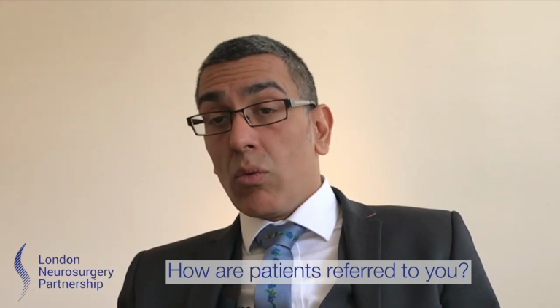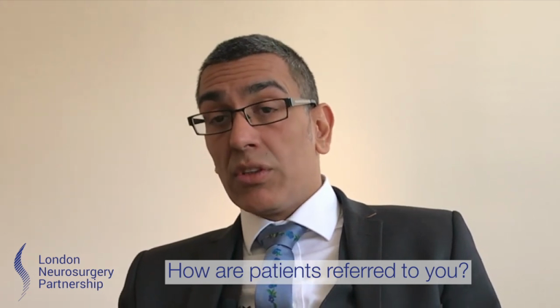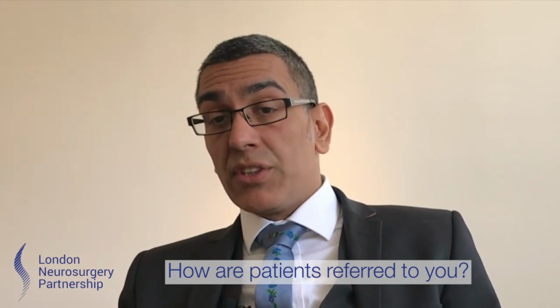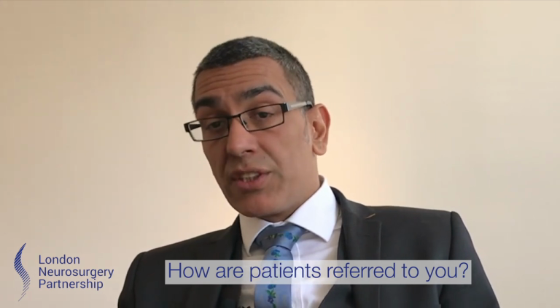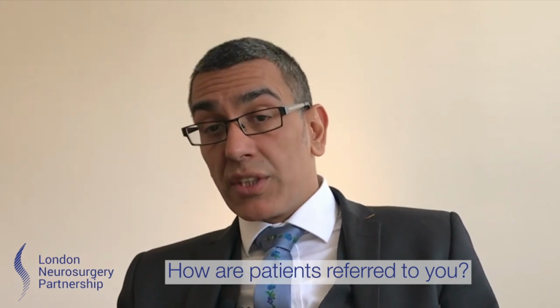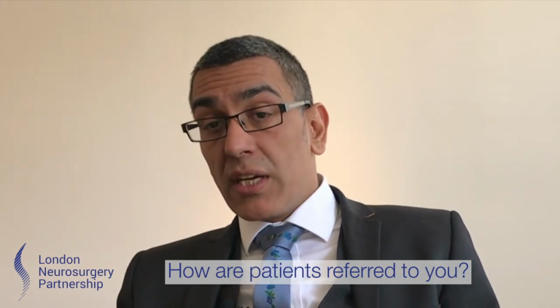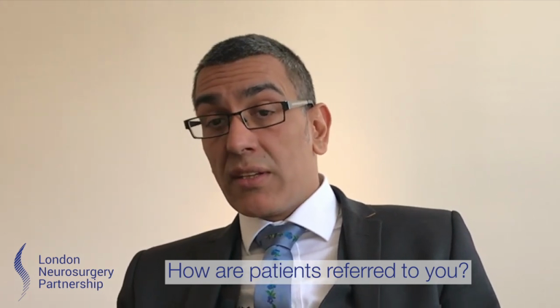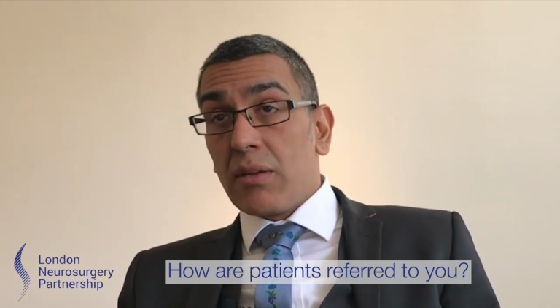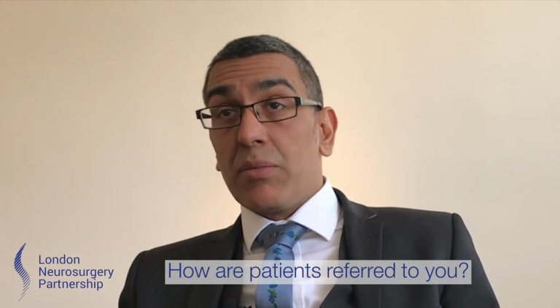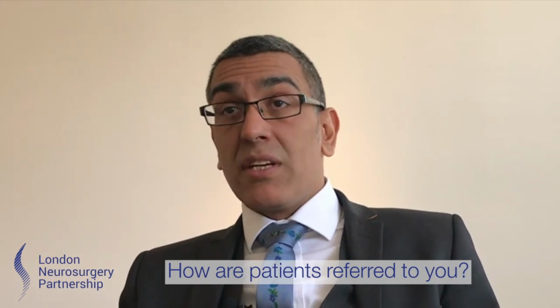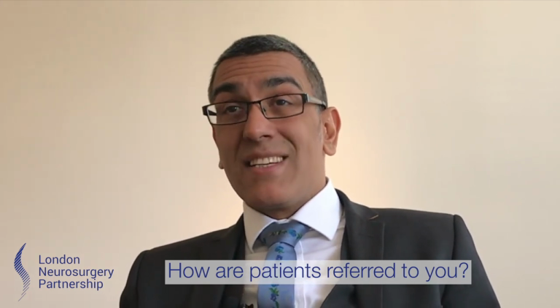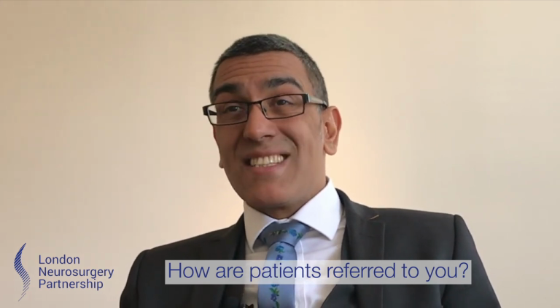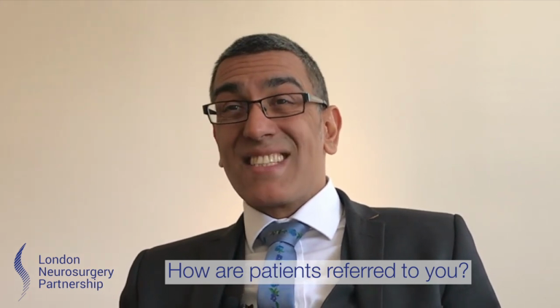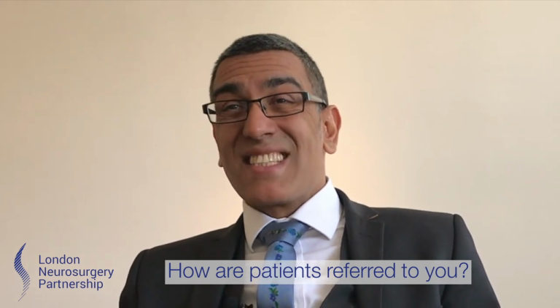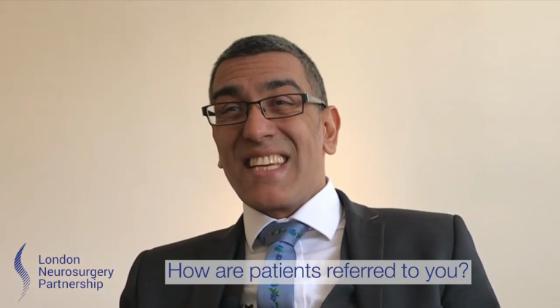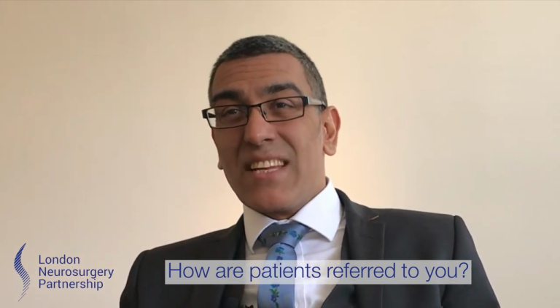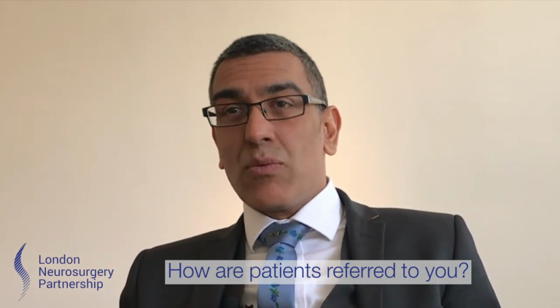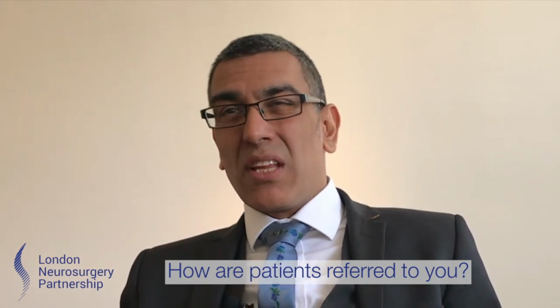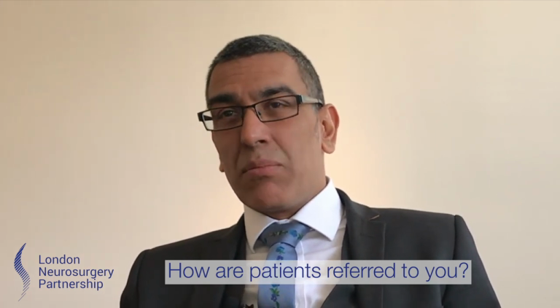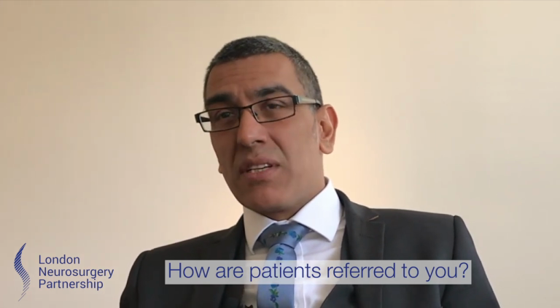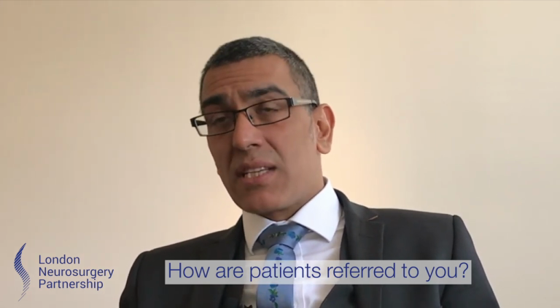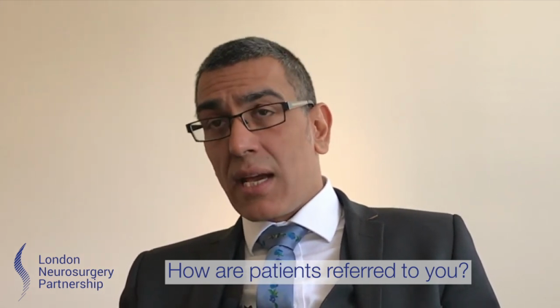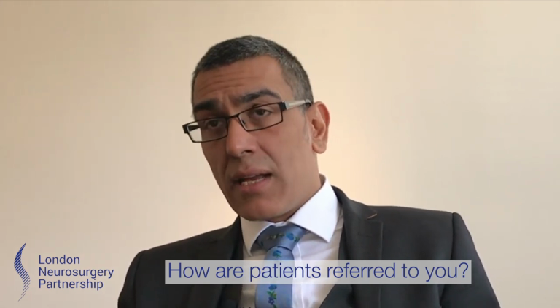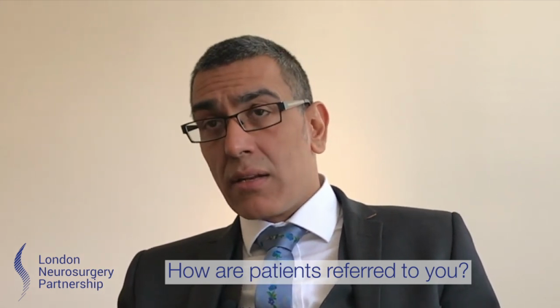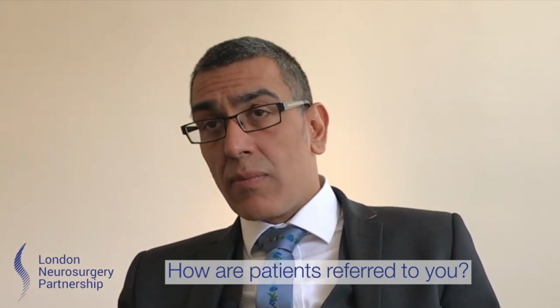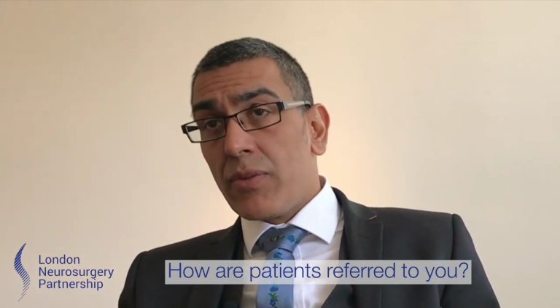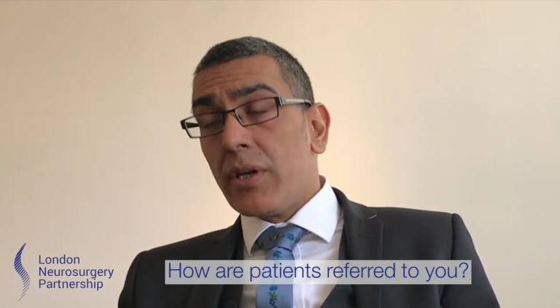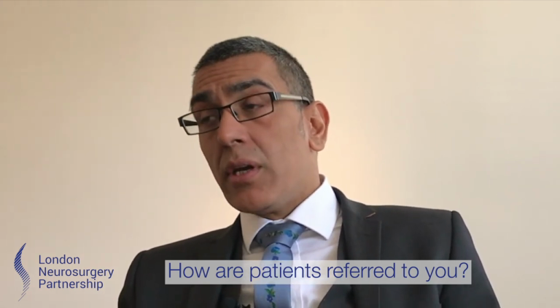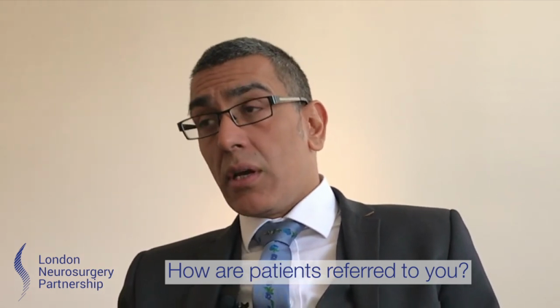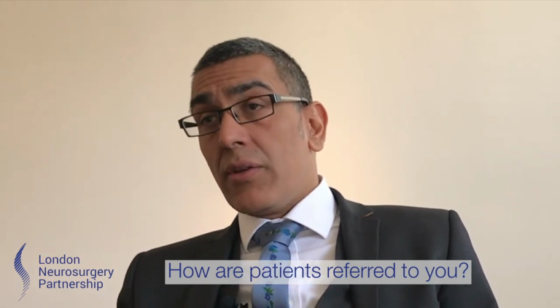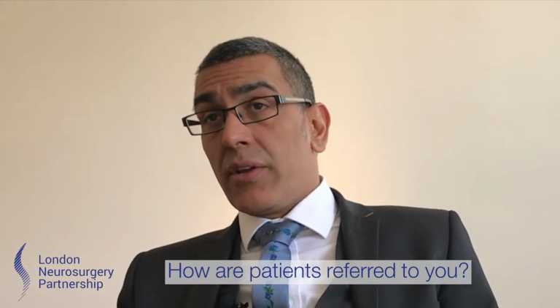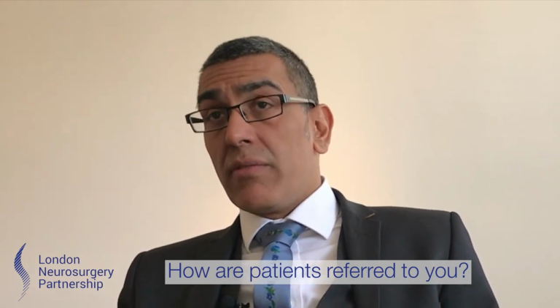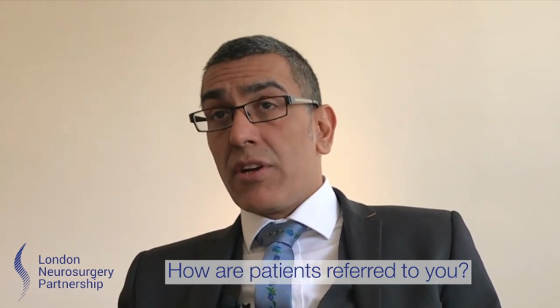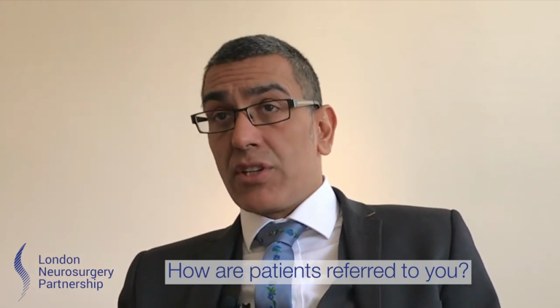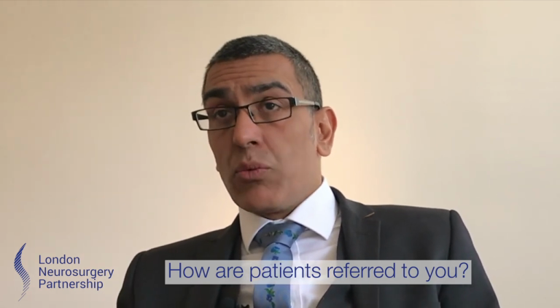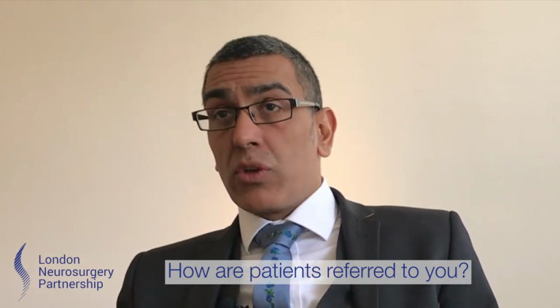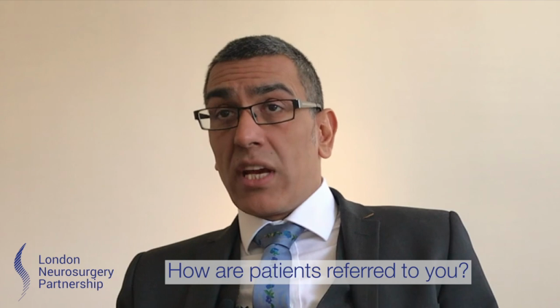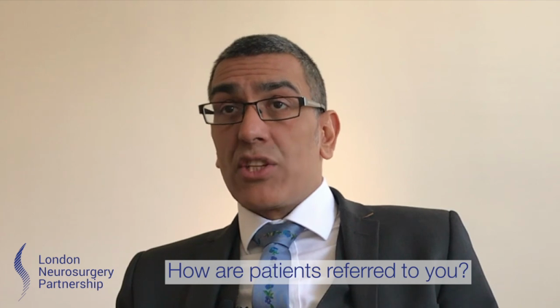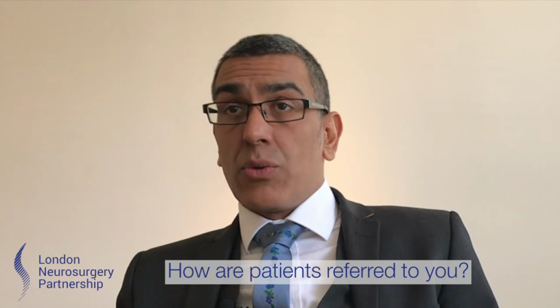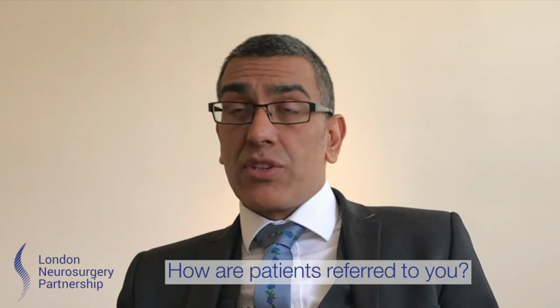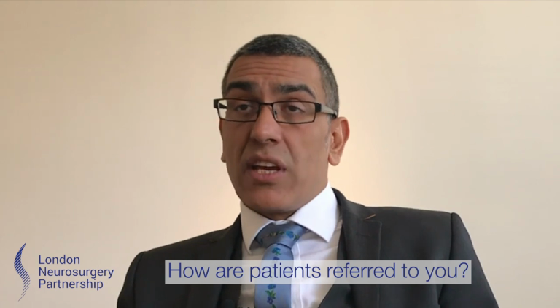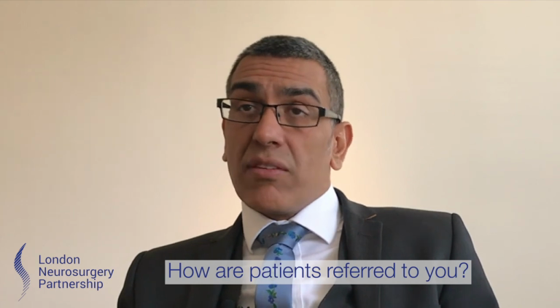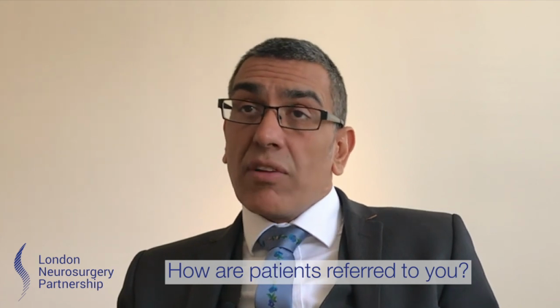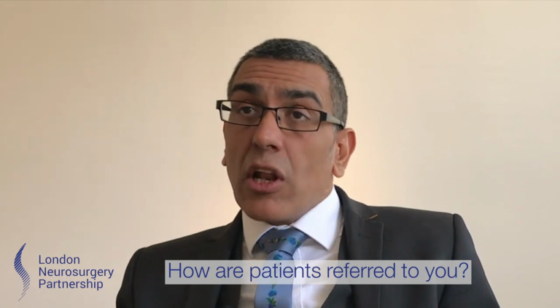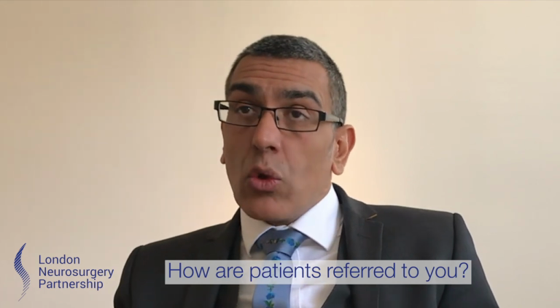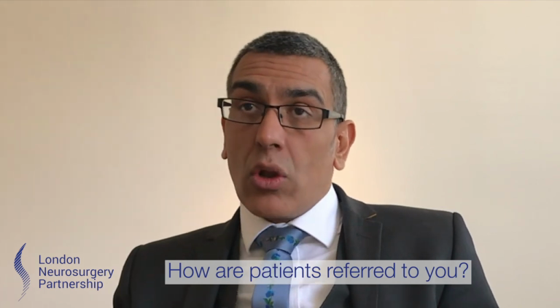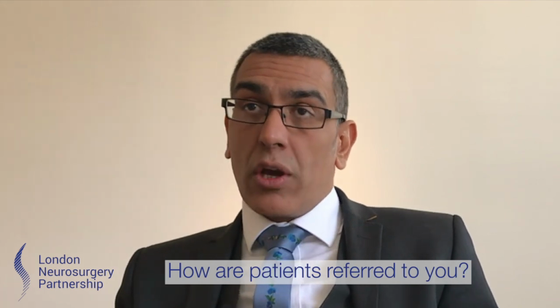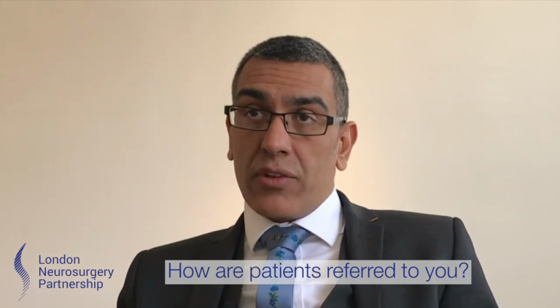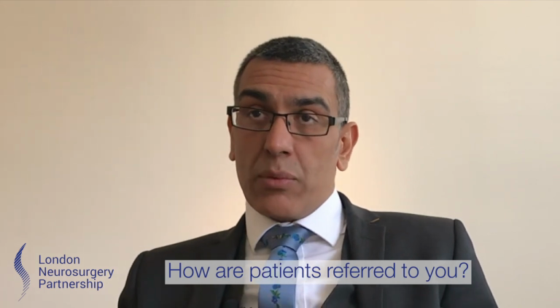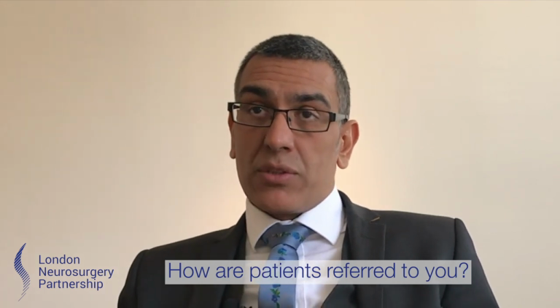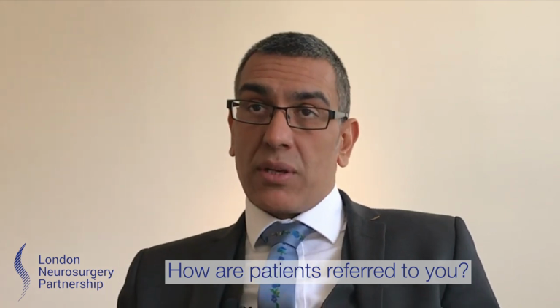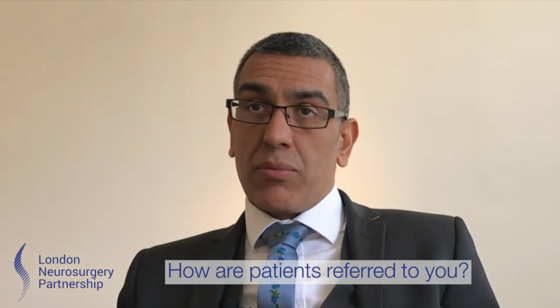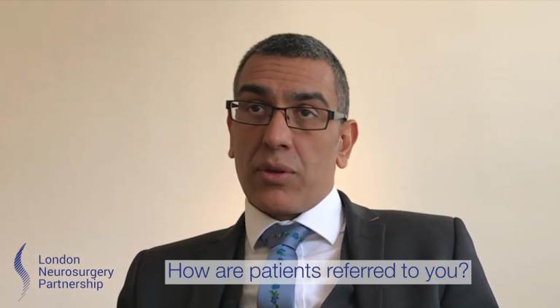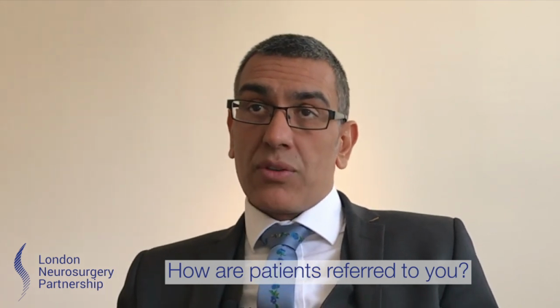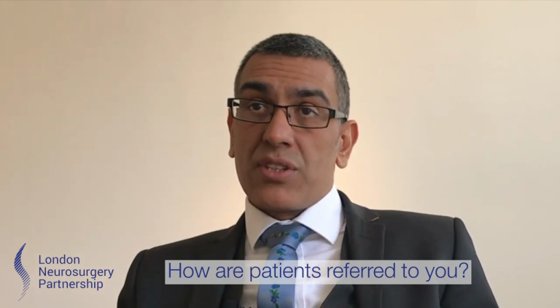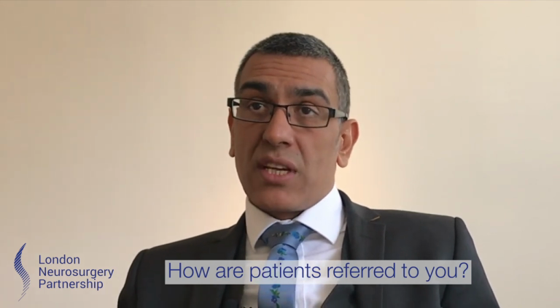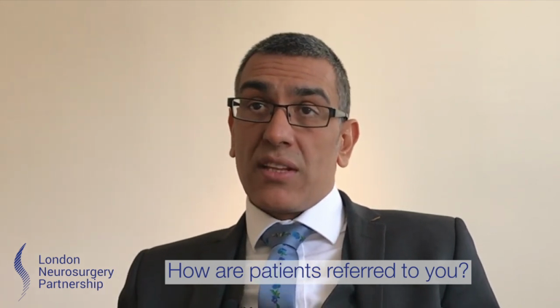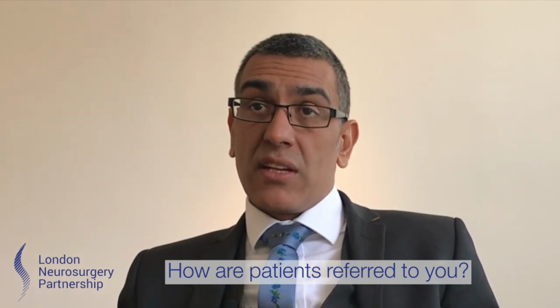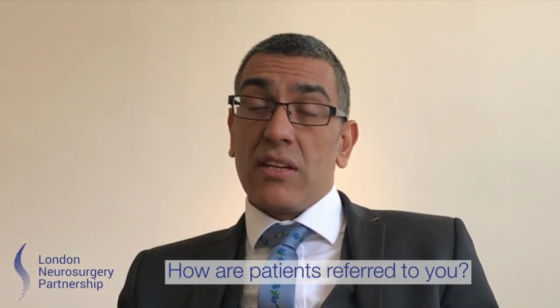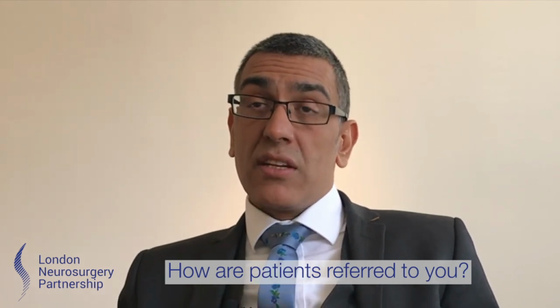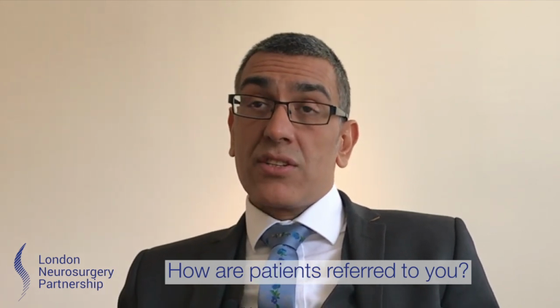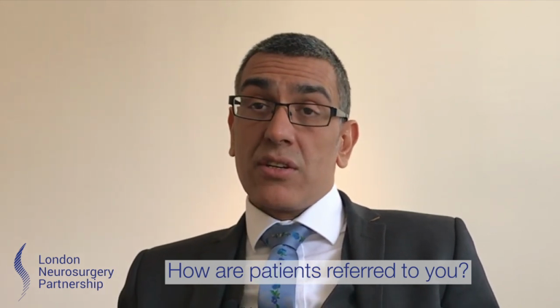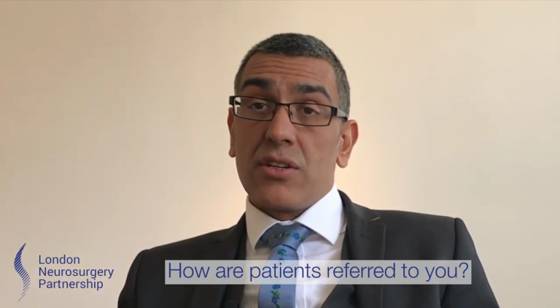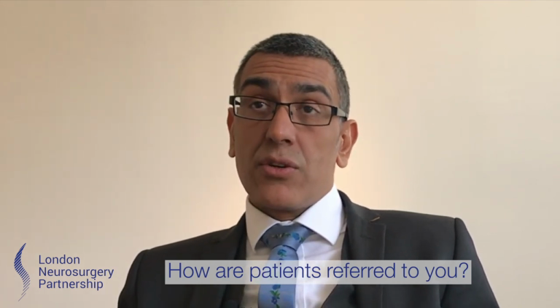Once they'd been scanned and seen, they would eventually get to us if it looked like there was something on the scan that needed surgery.